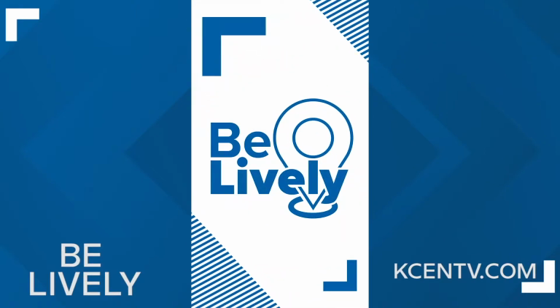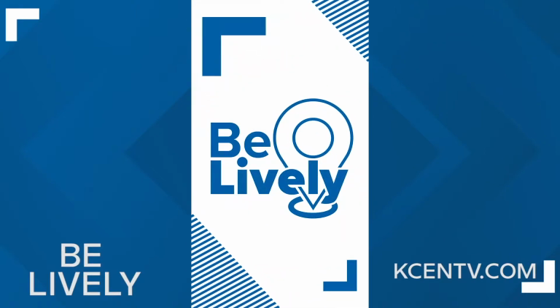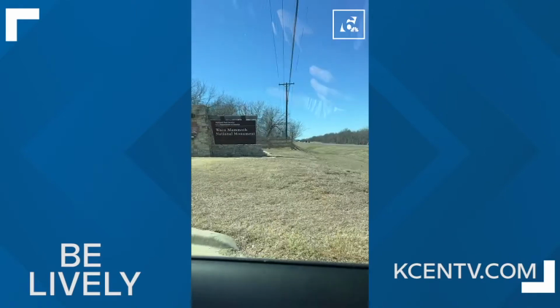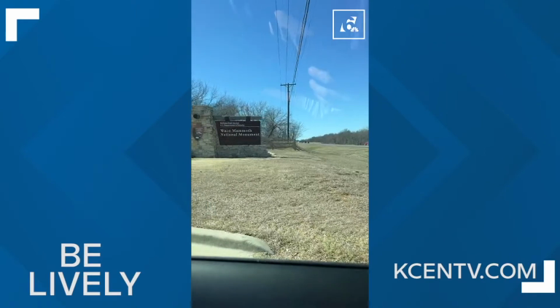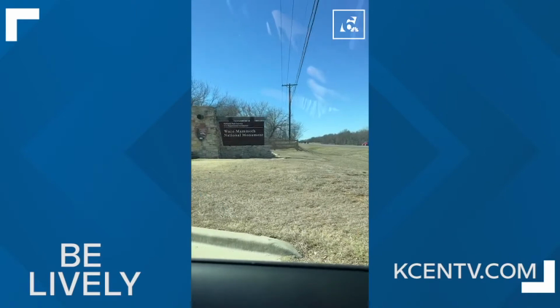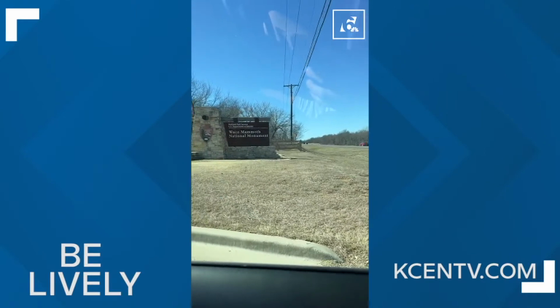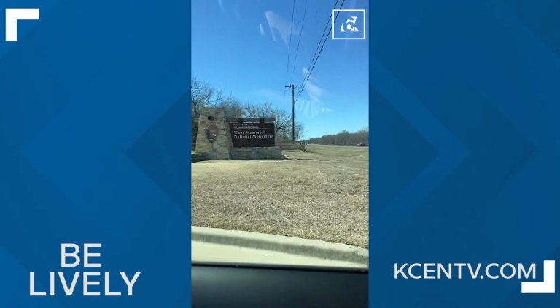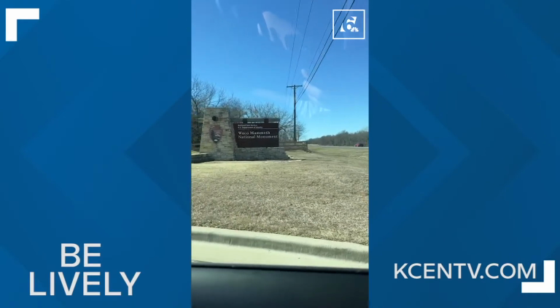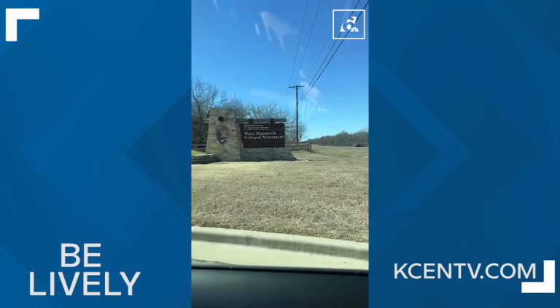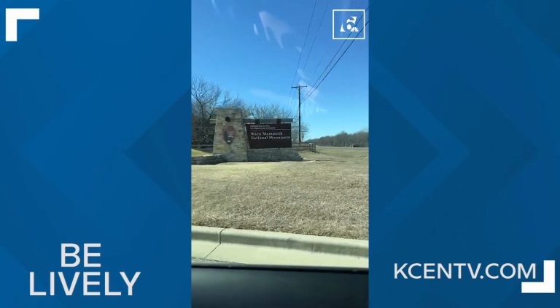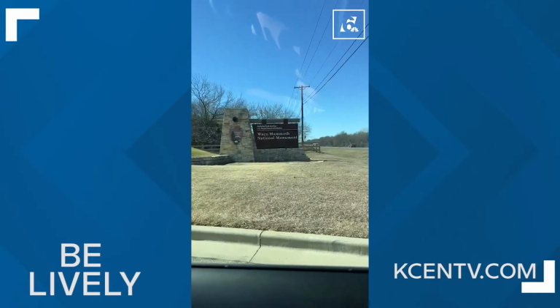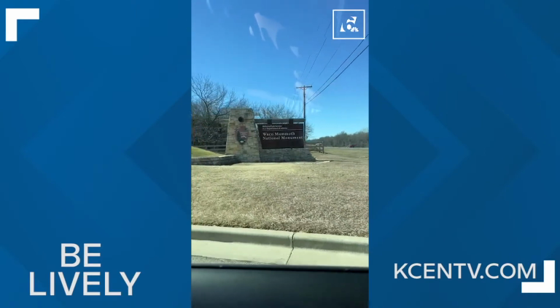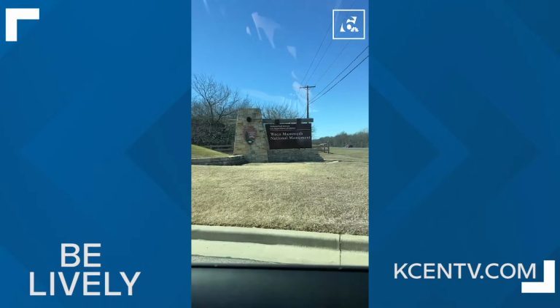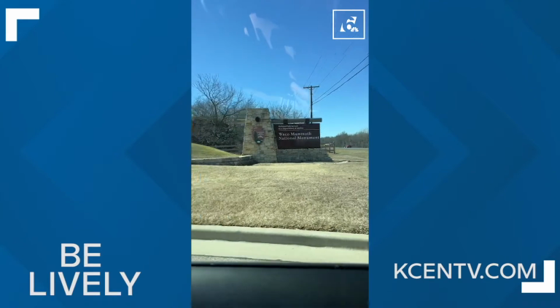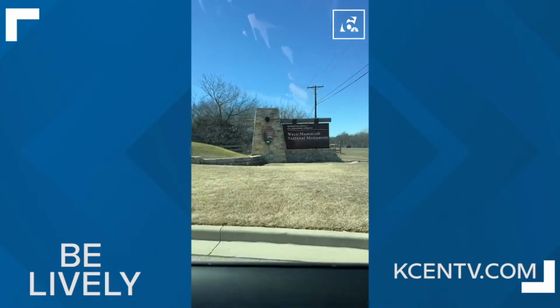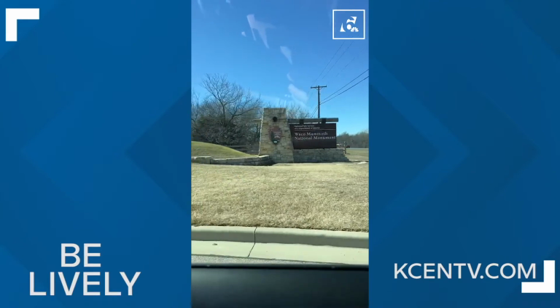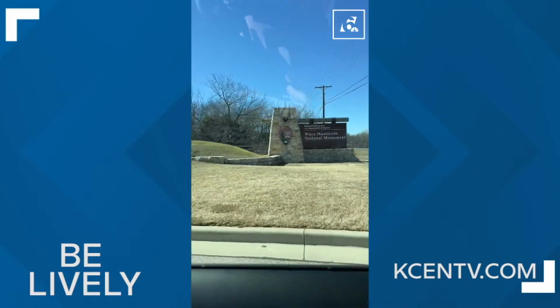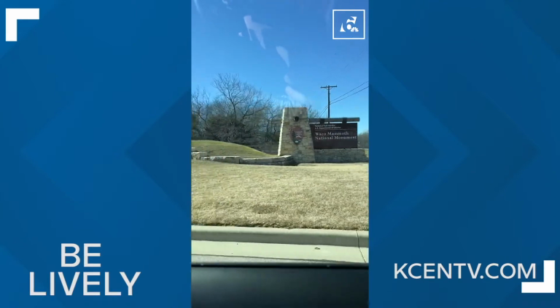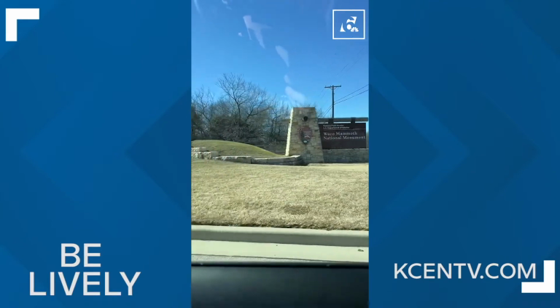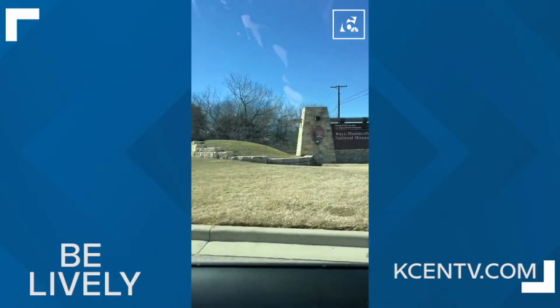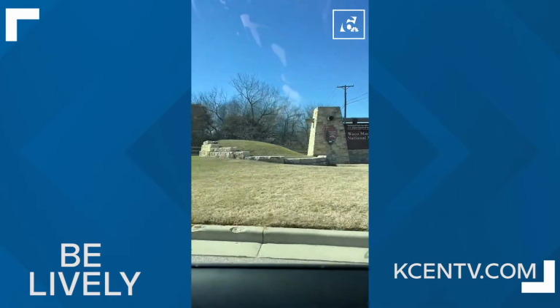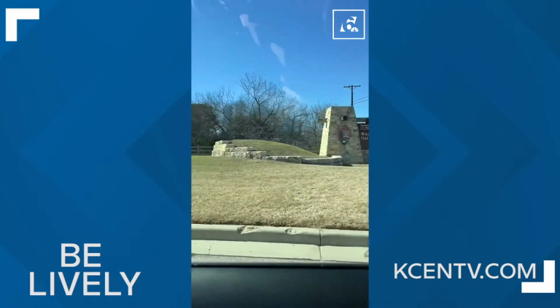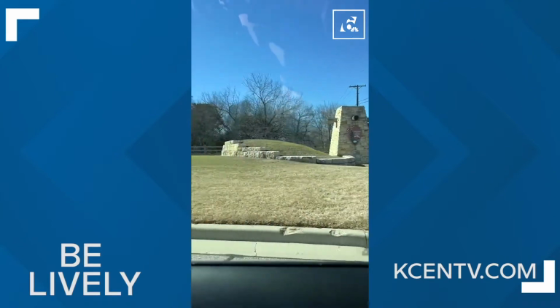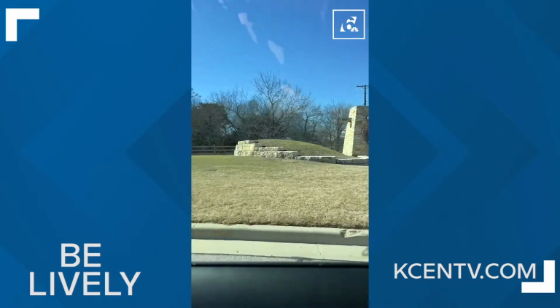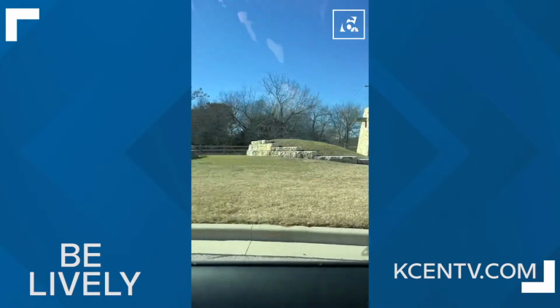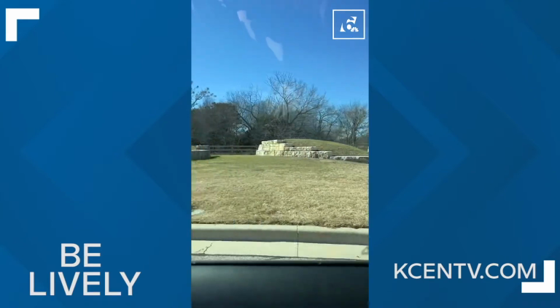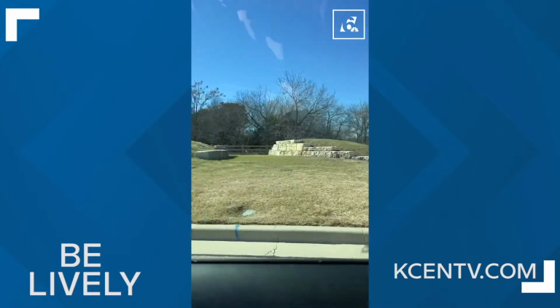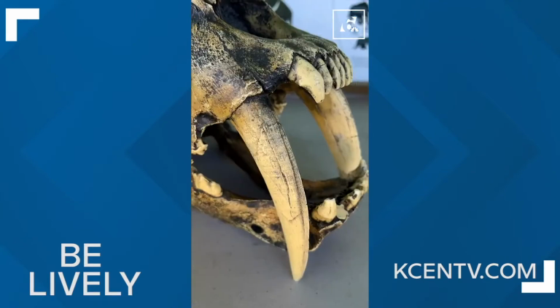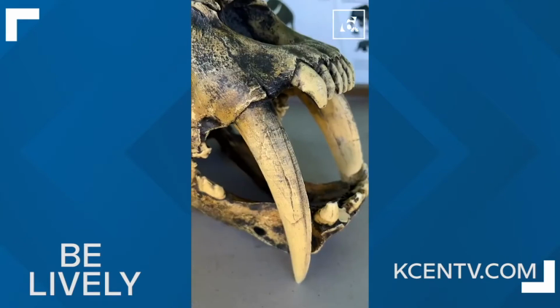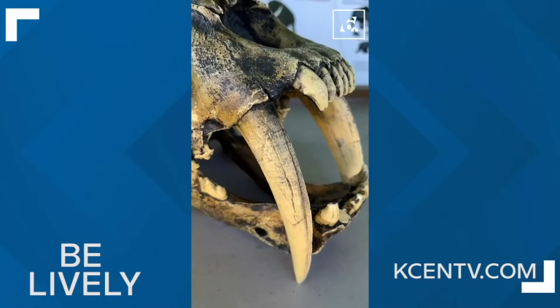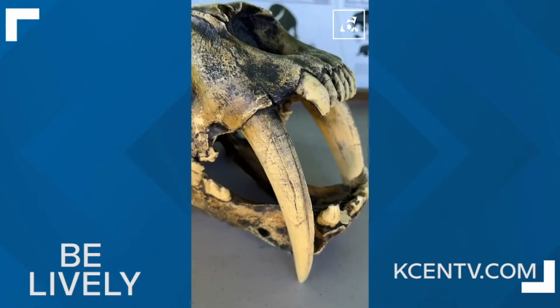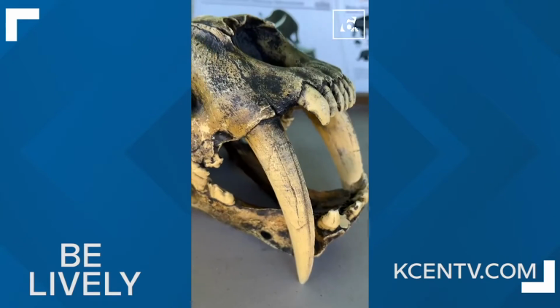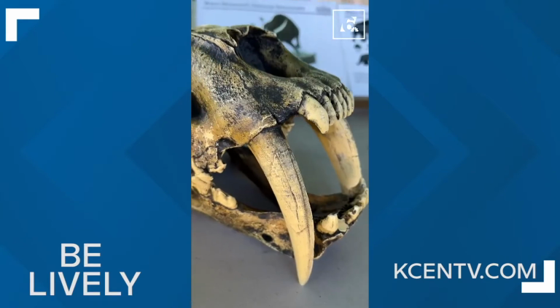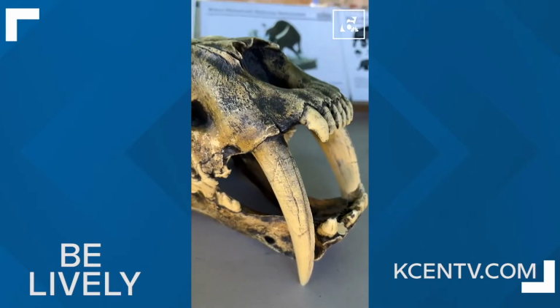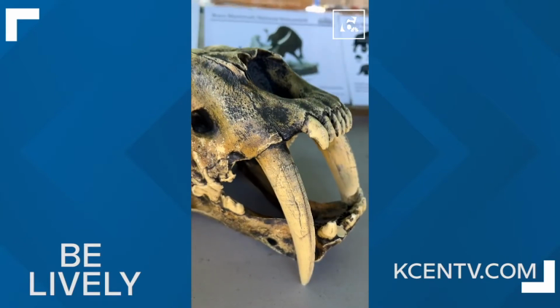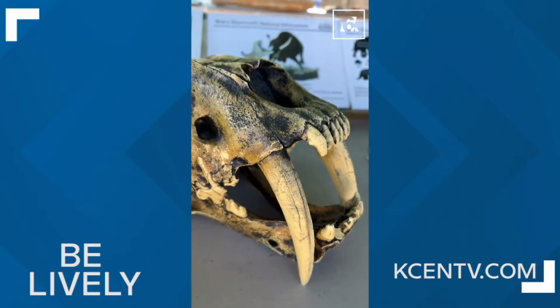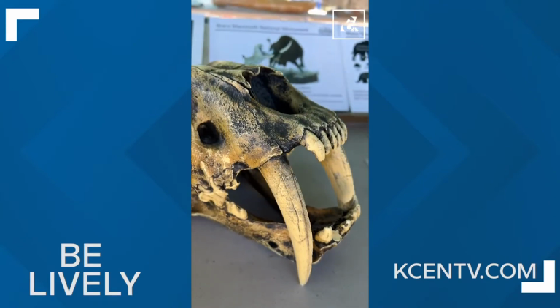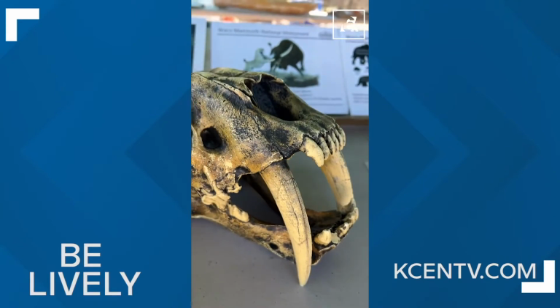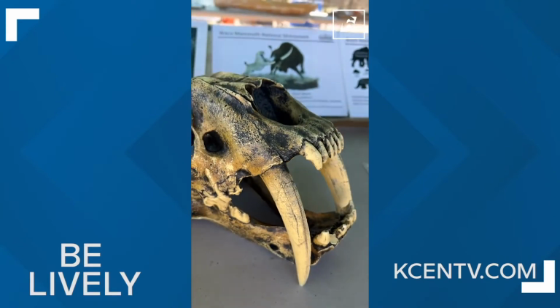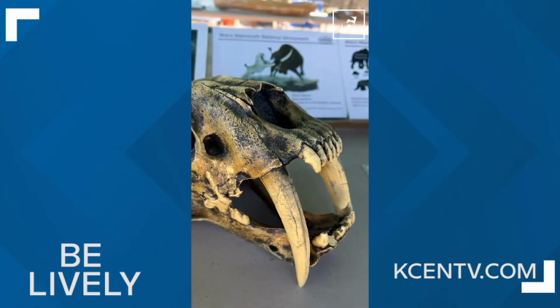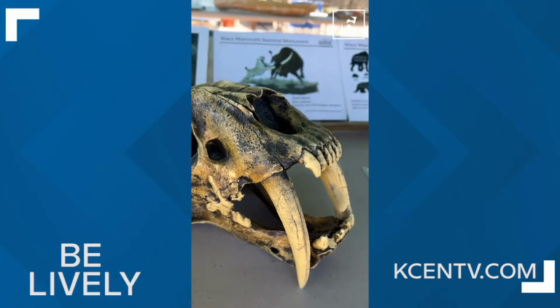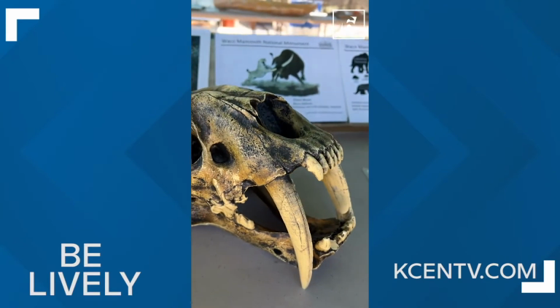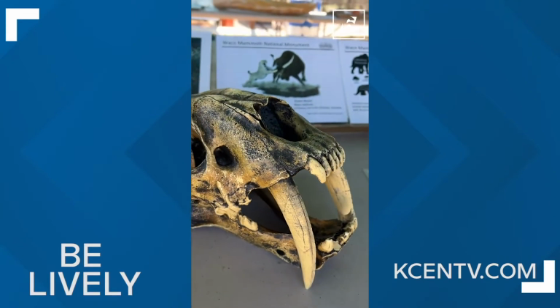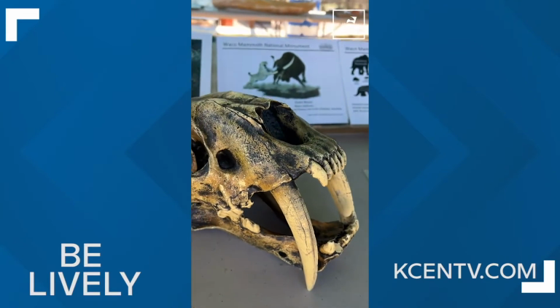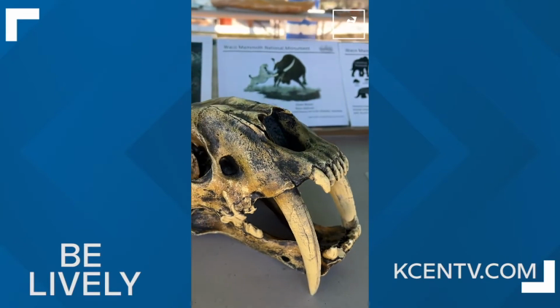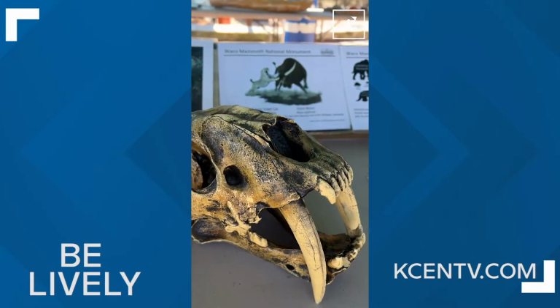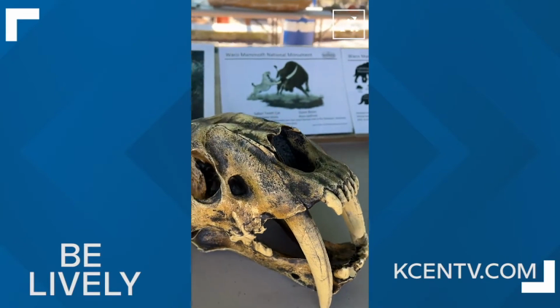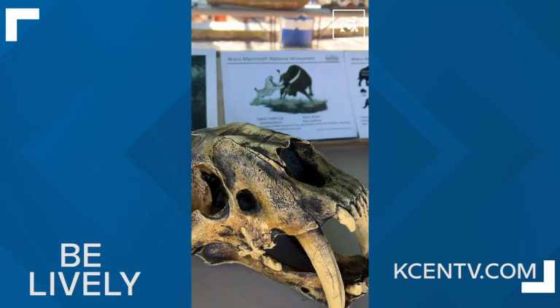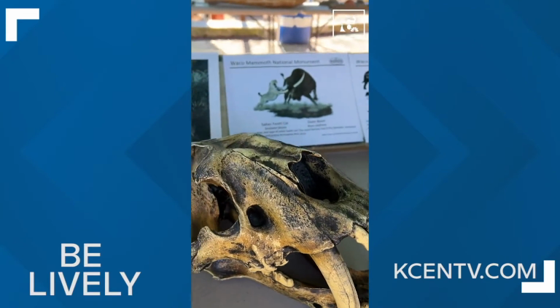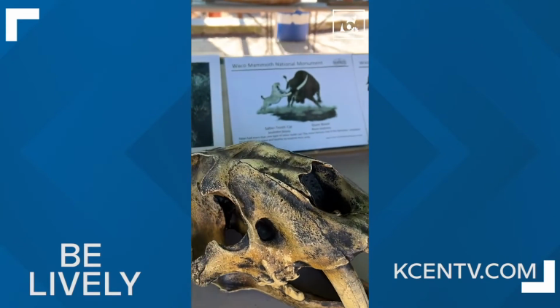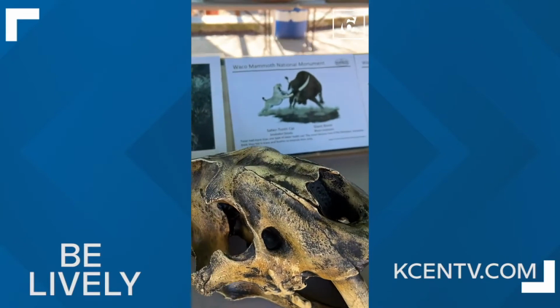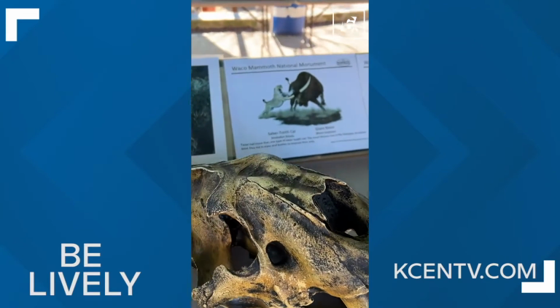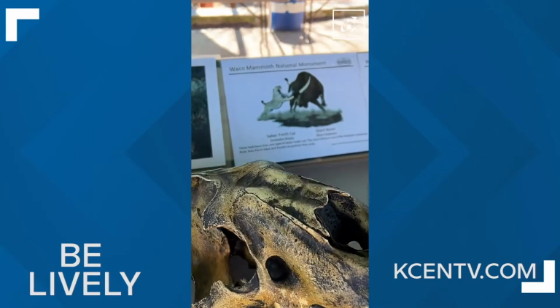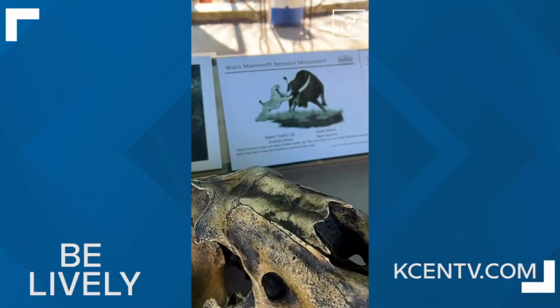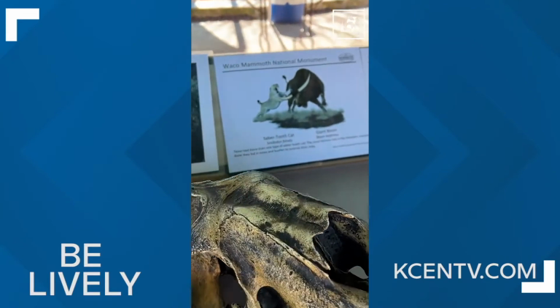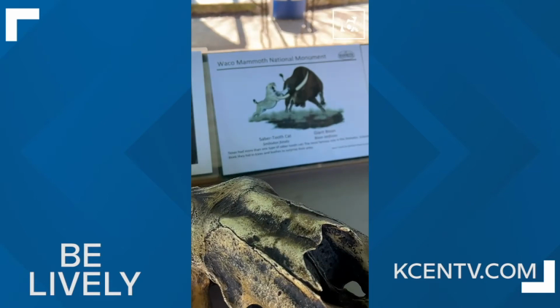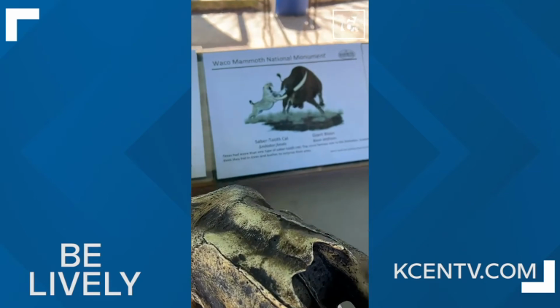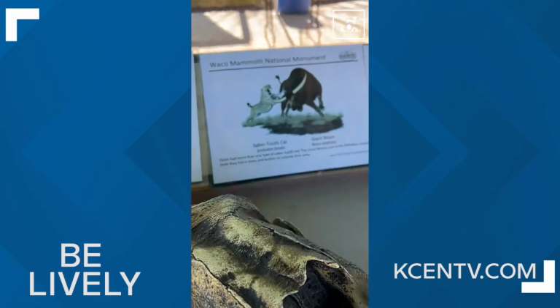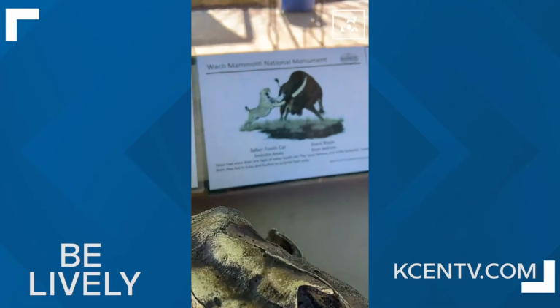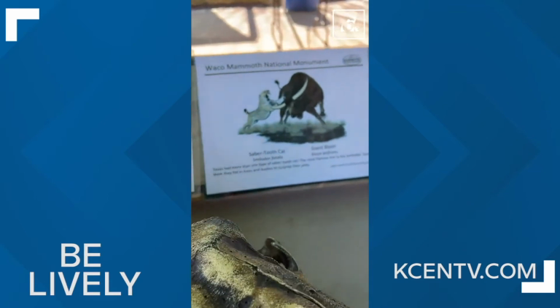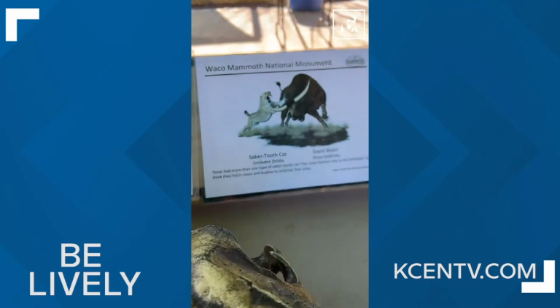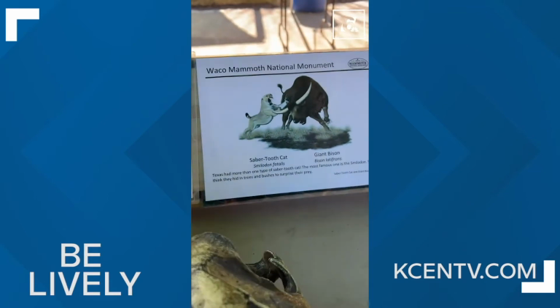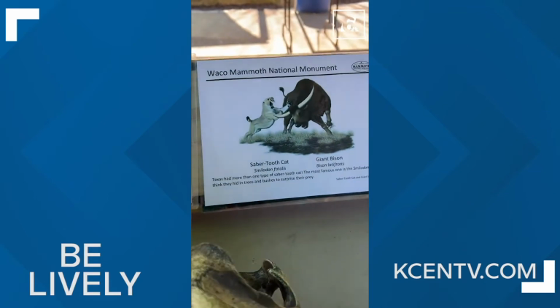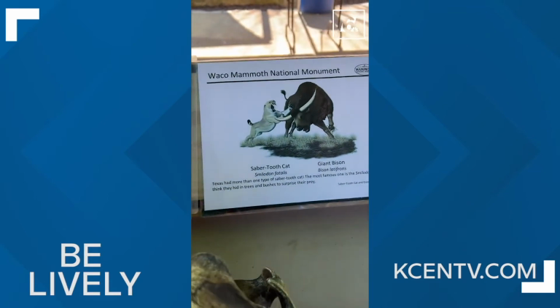The exhibit is in East Waco. There's a repository at Baylor University that hosts awesome fossils like this saber-toothed tiger.